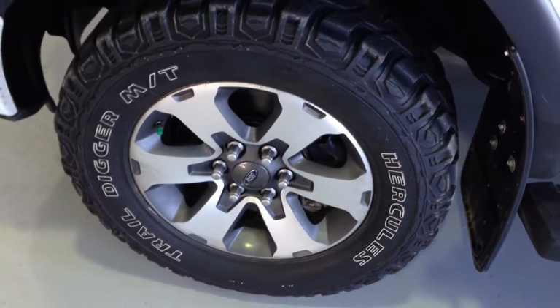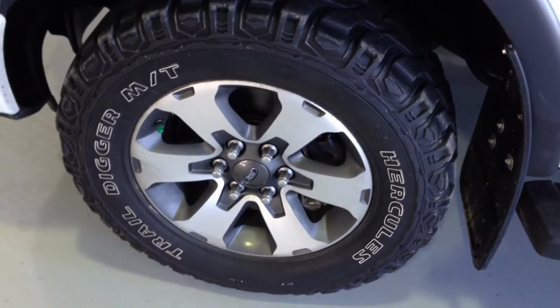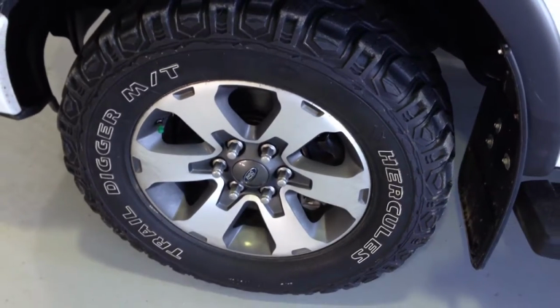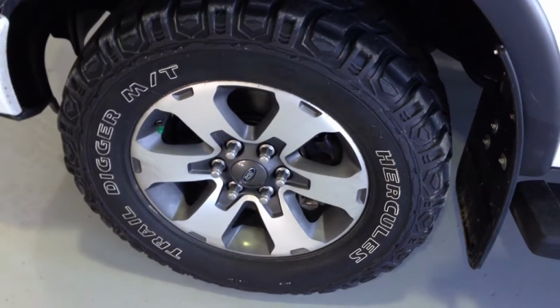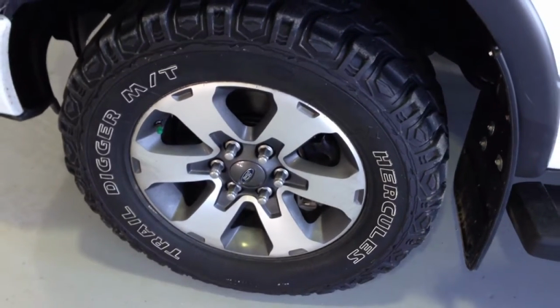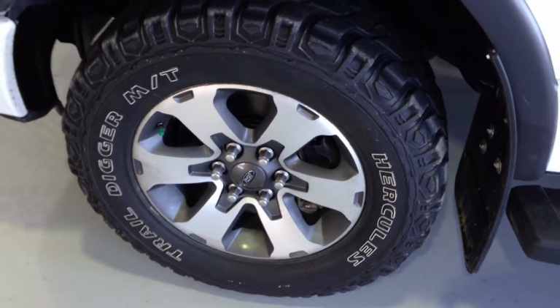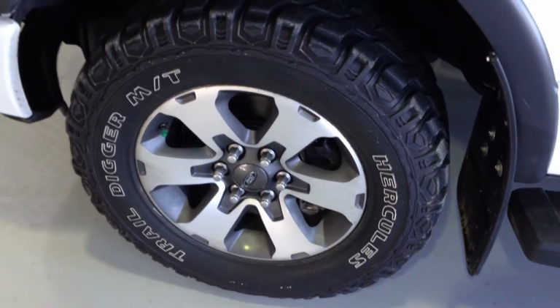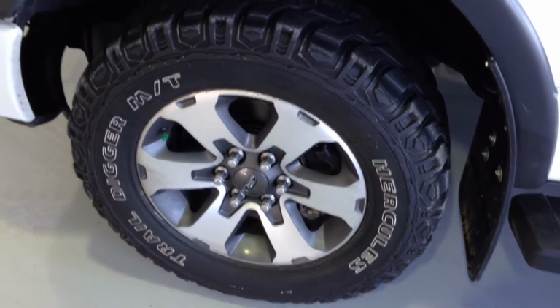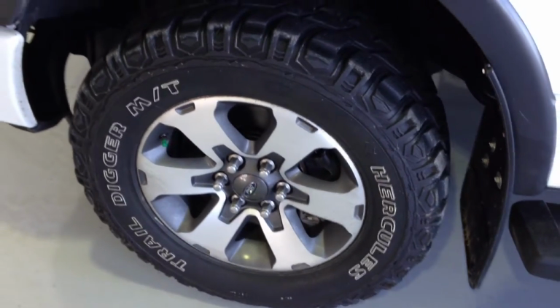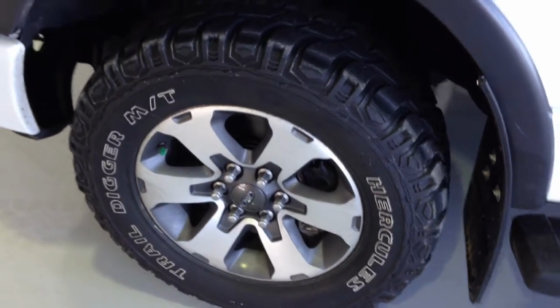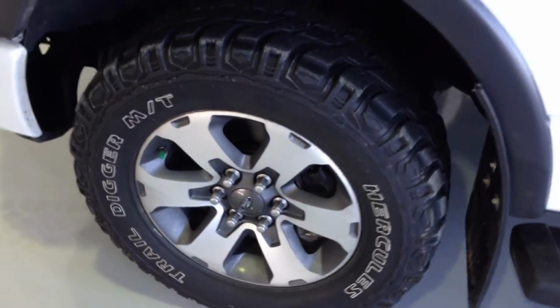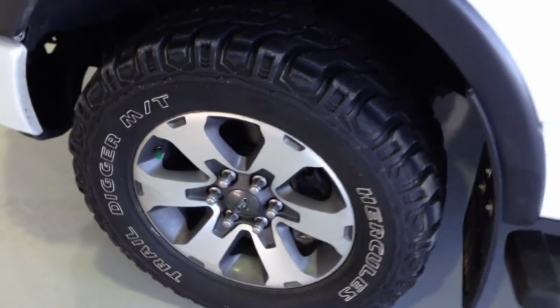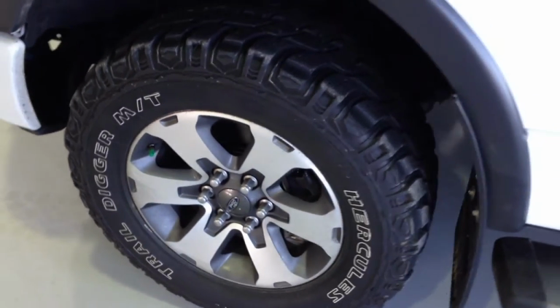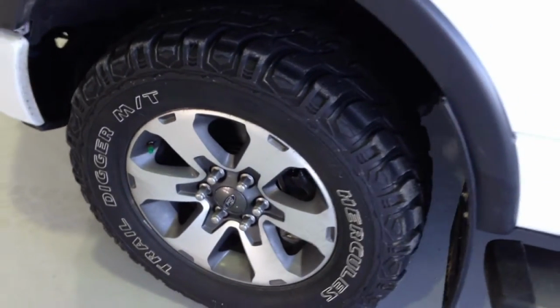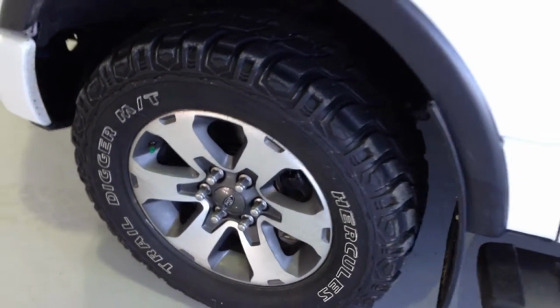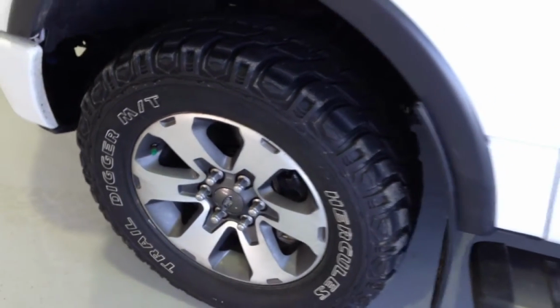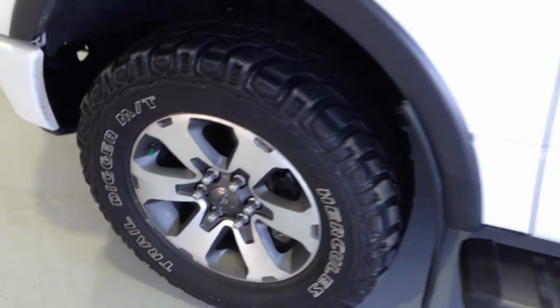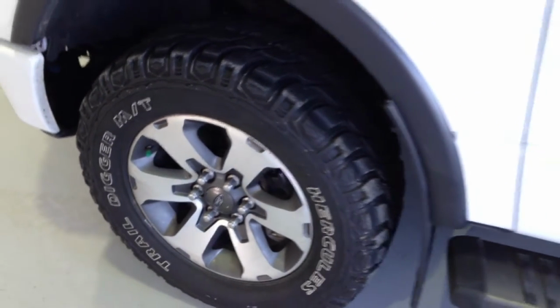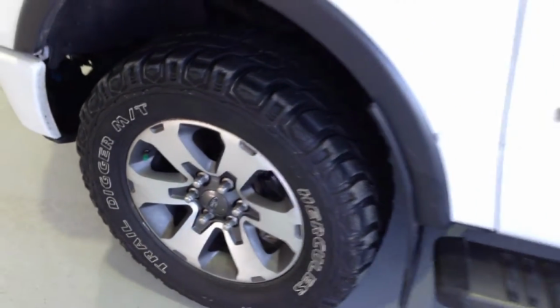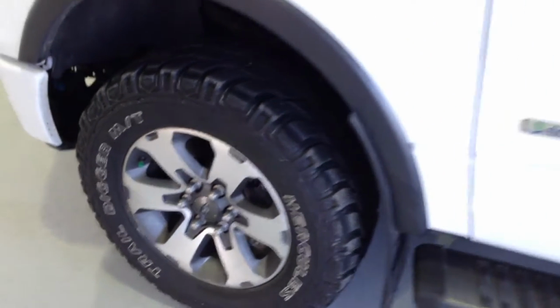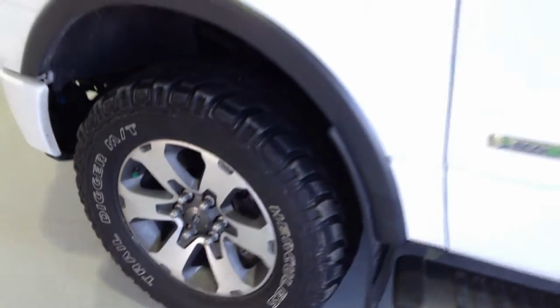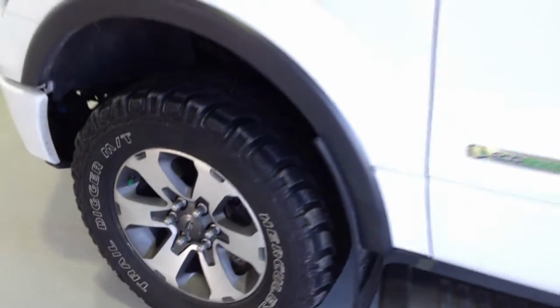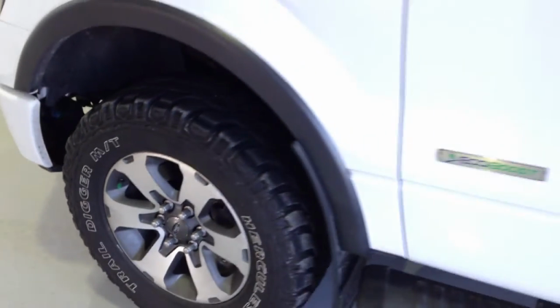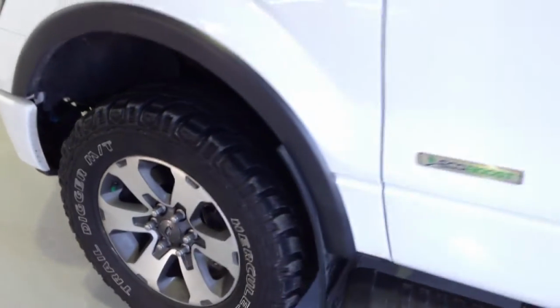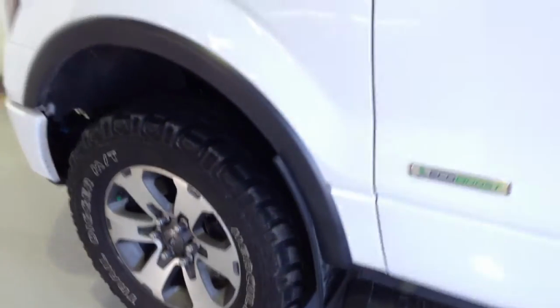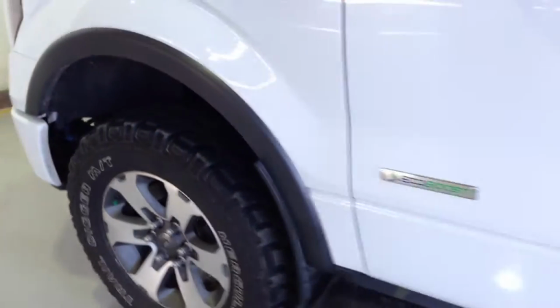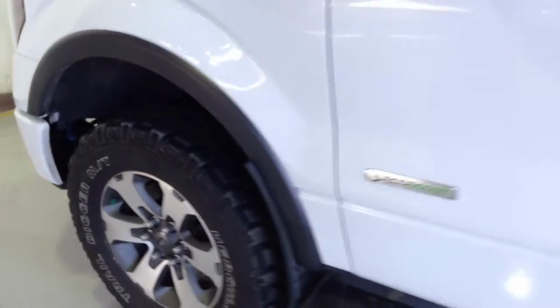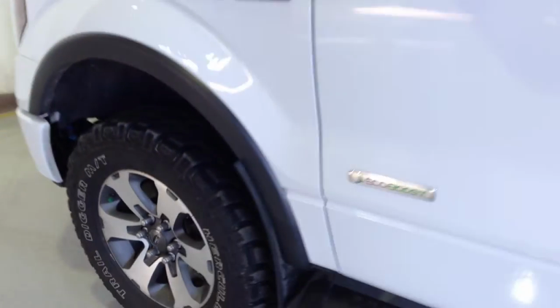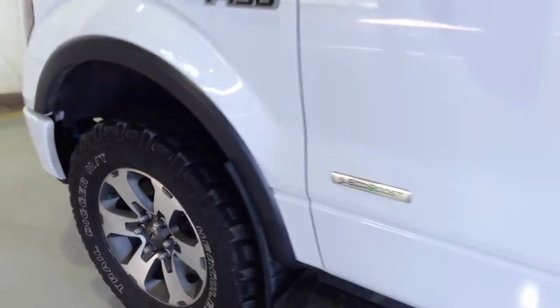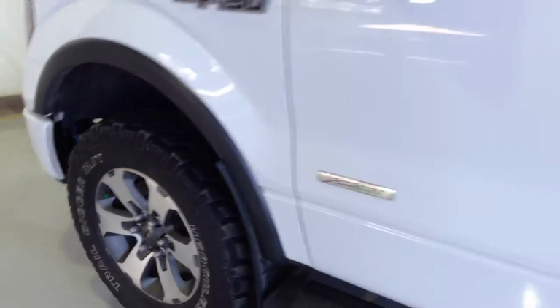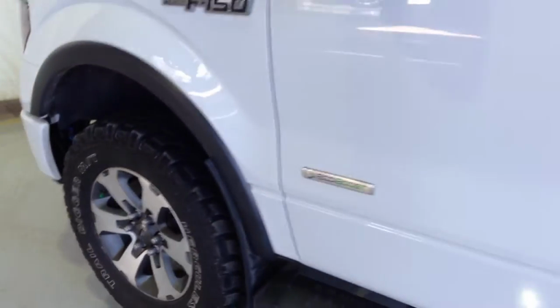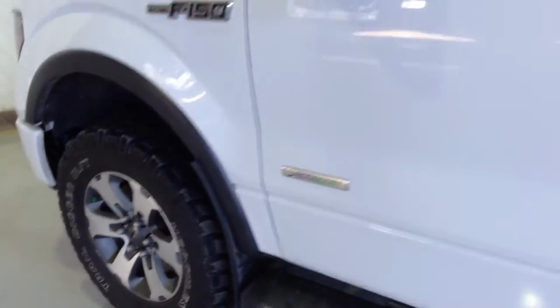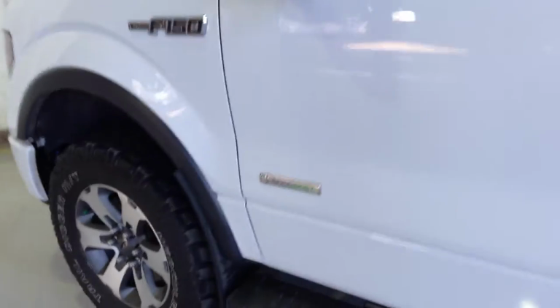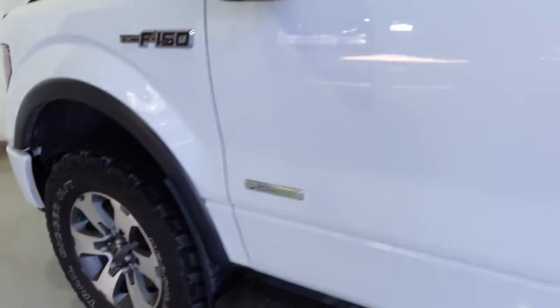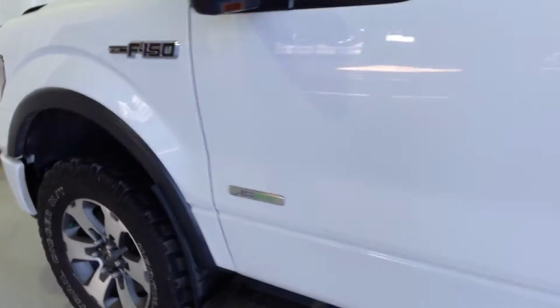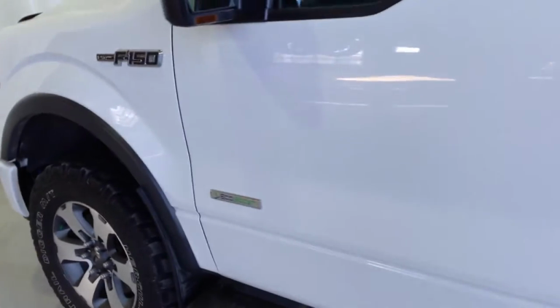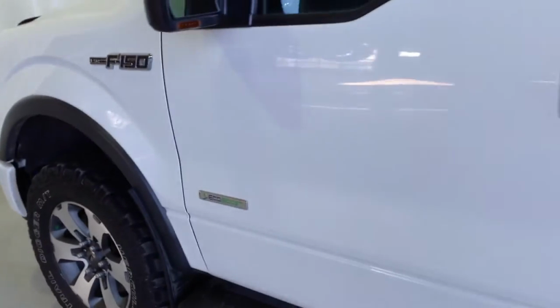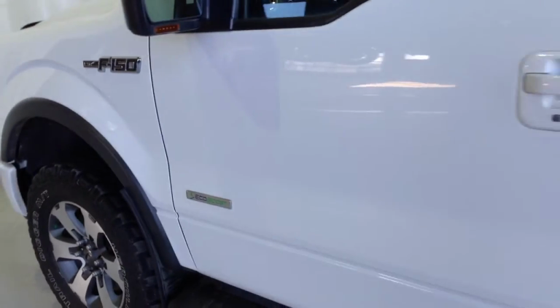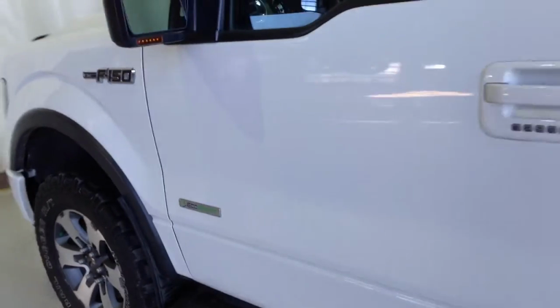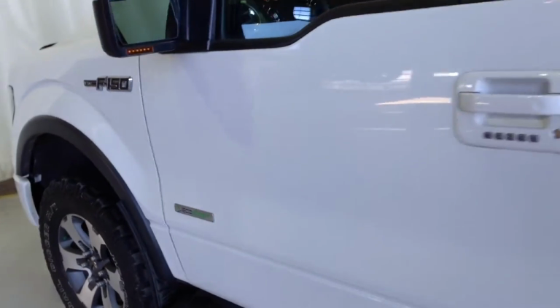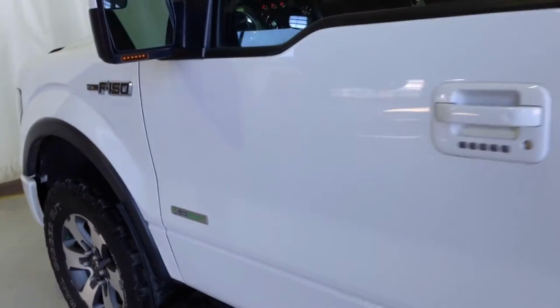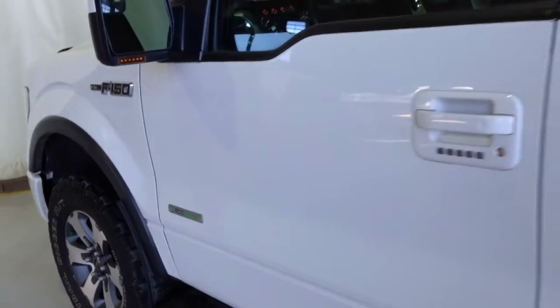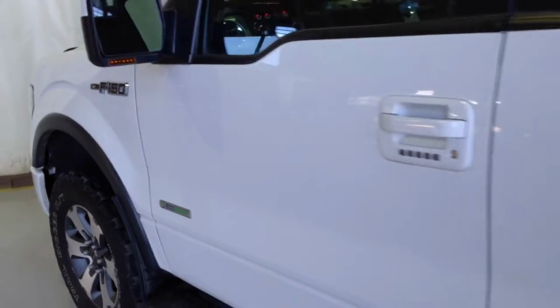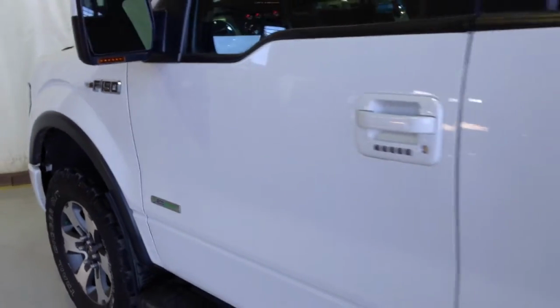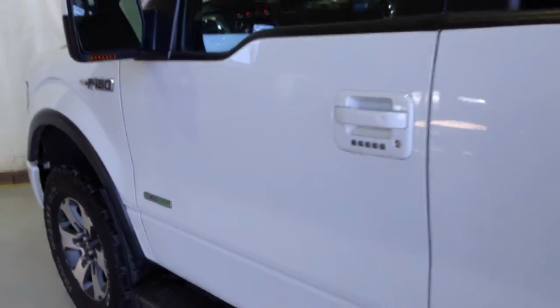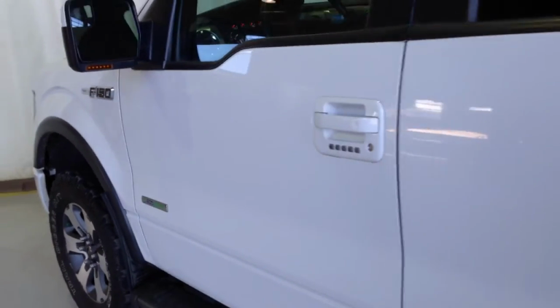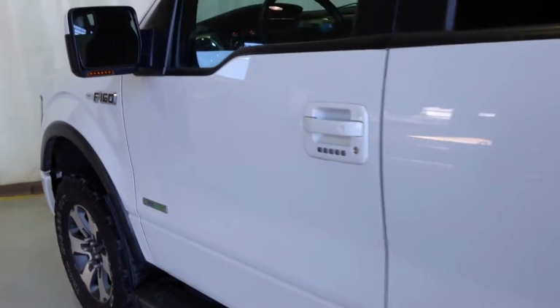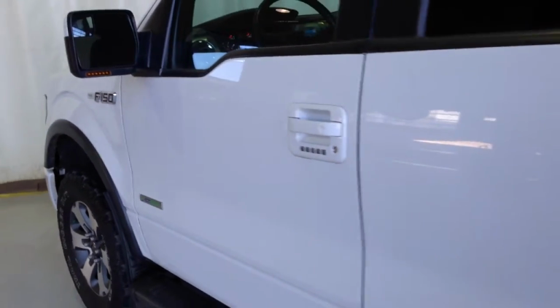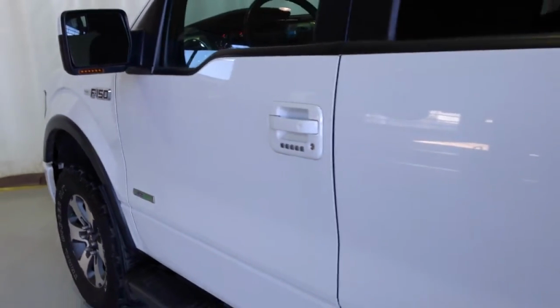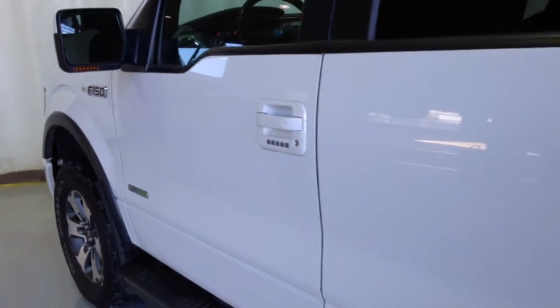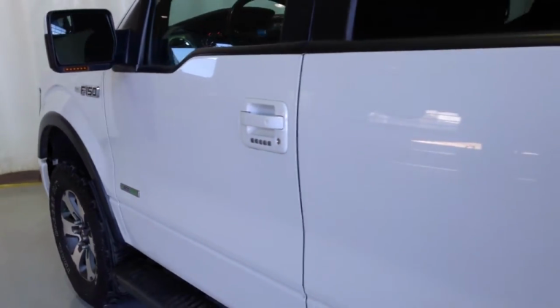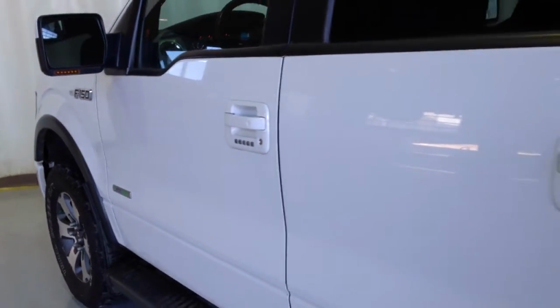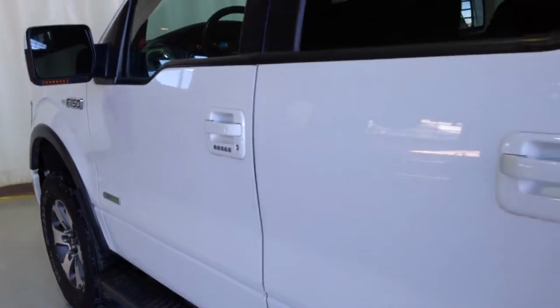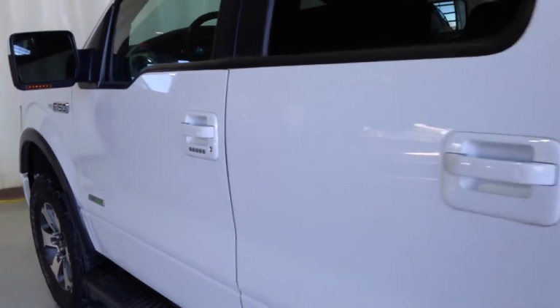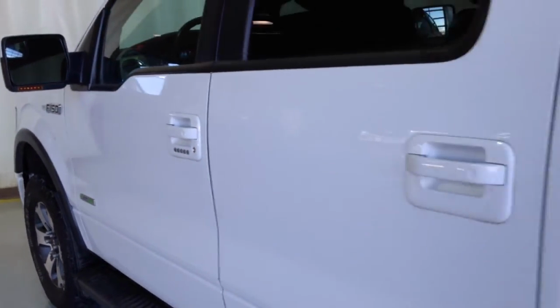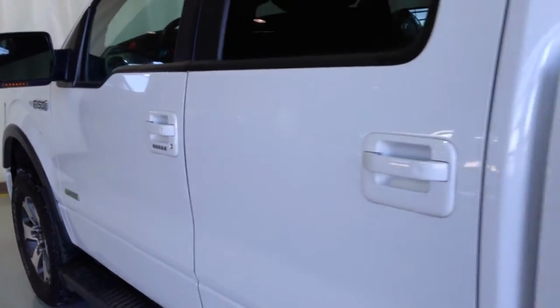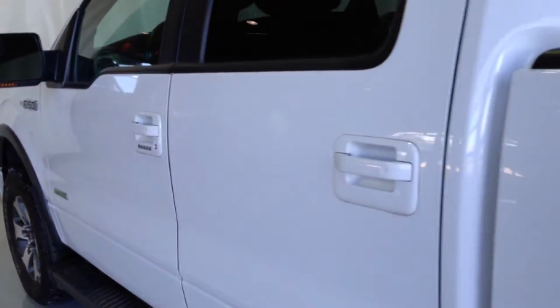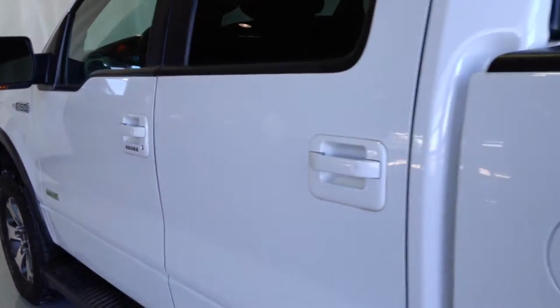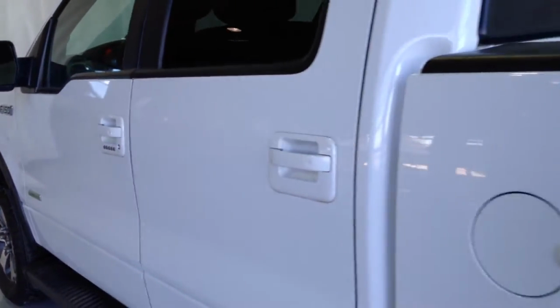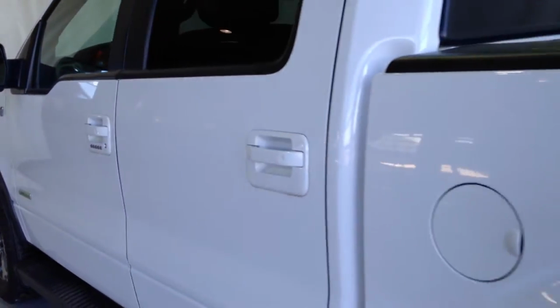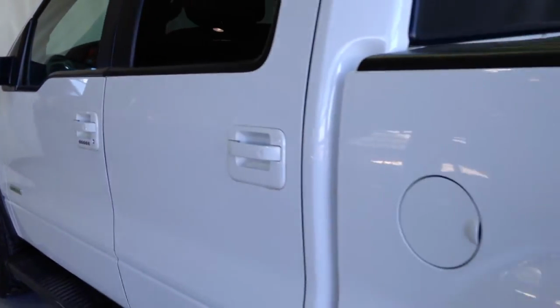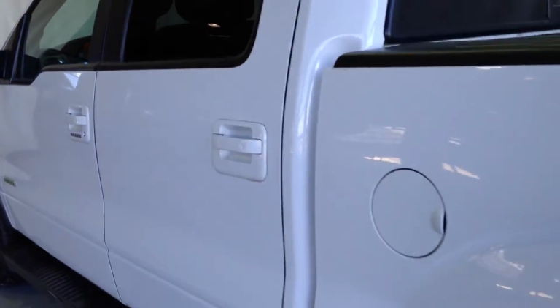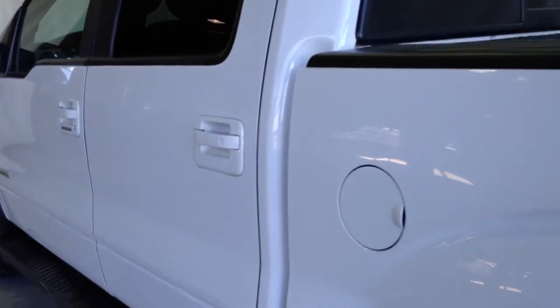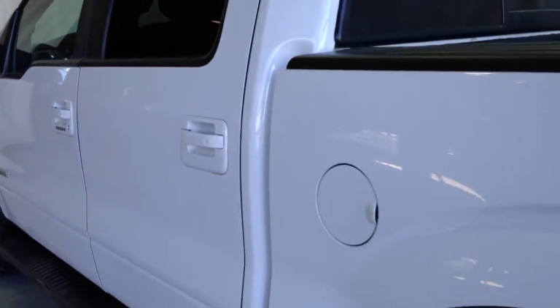18 inch machined aluminum wheels, anti-theft system, heavy duty trailering equipment, FX4 suspension.